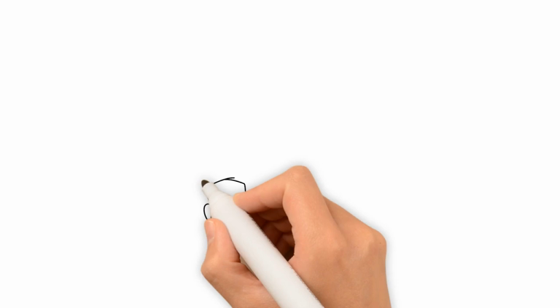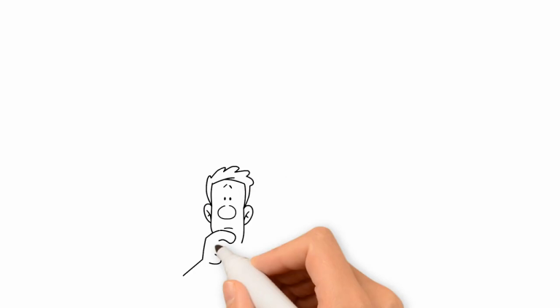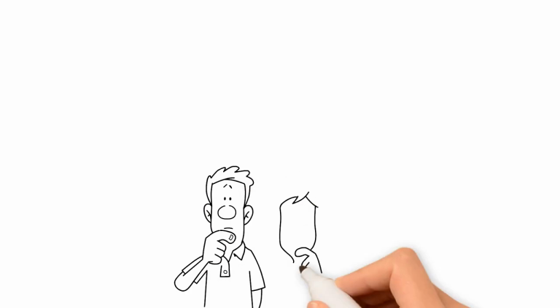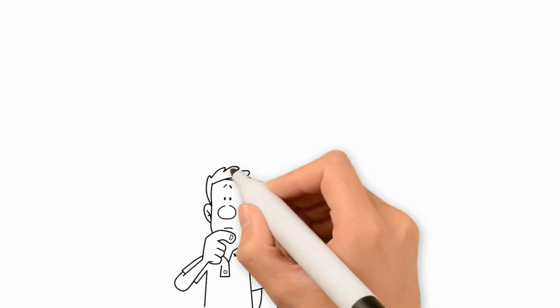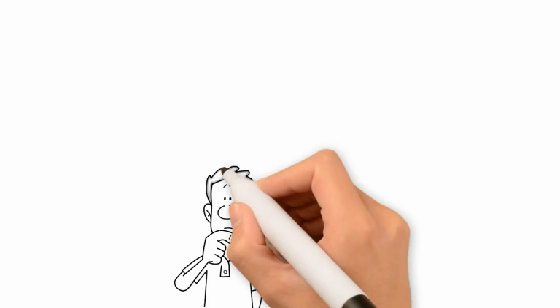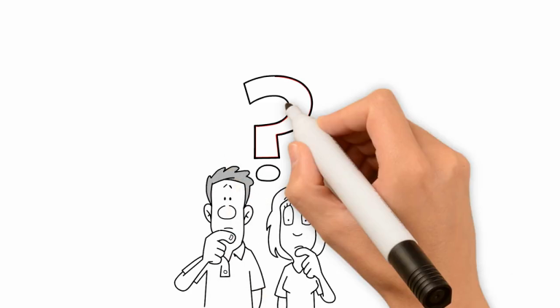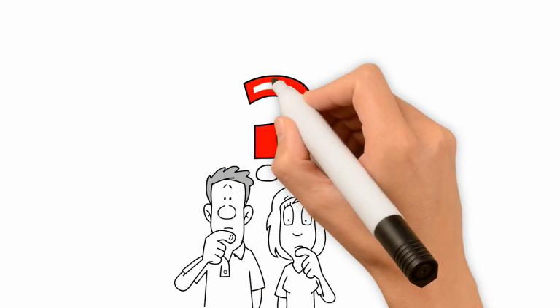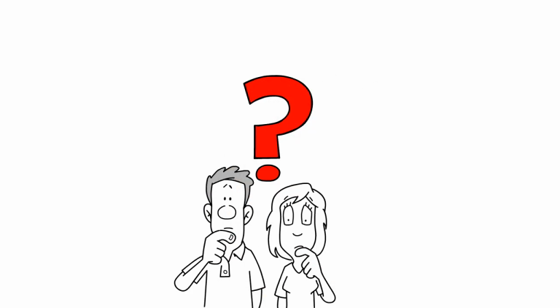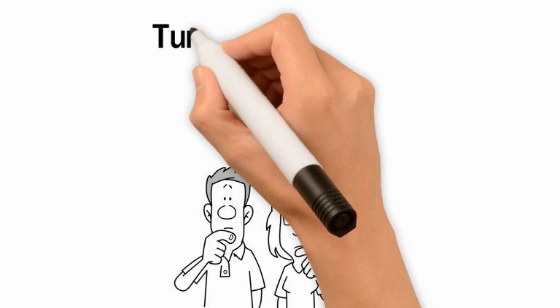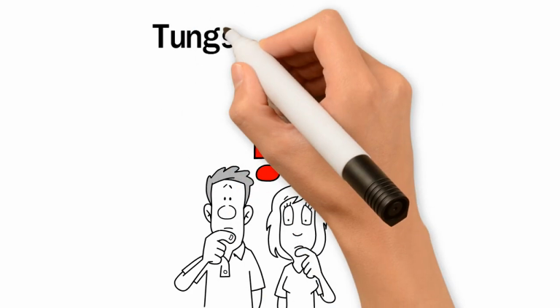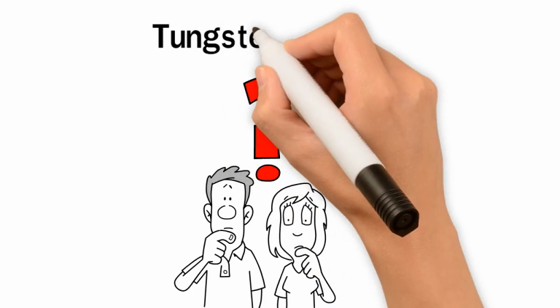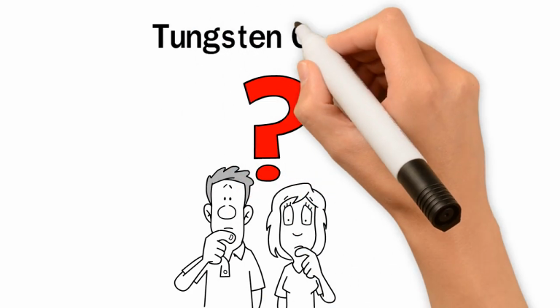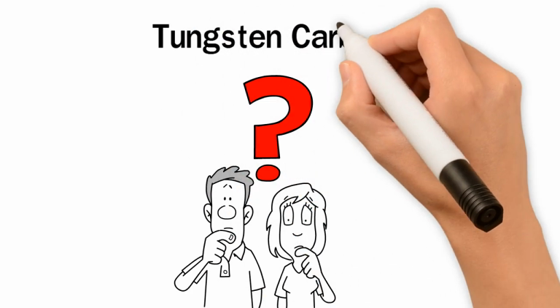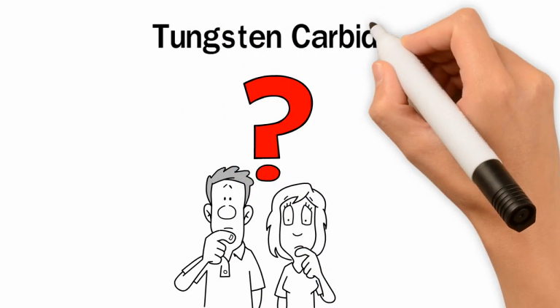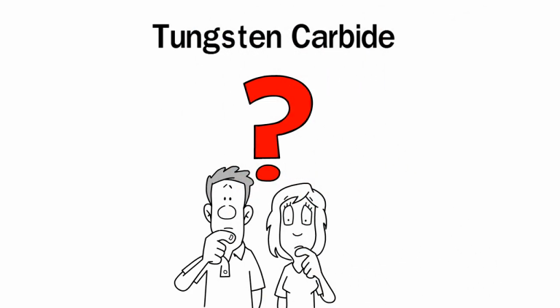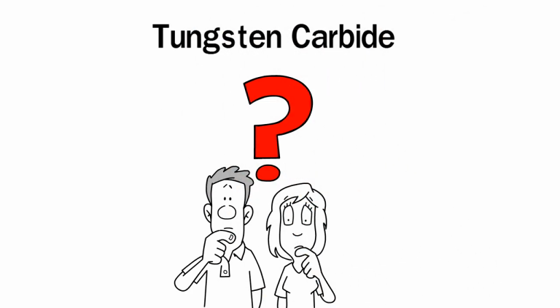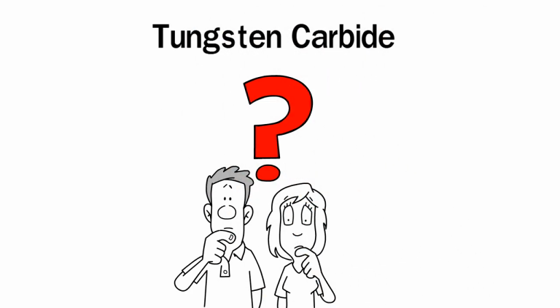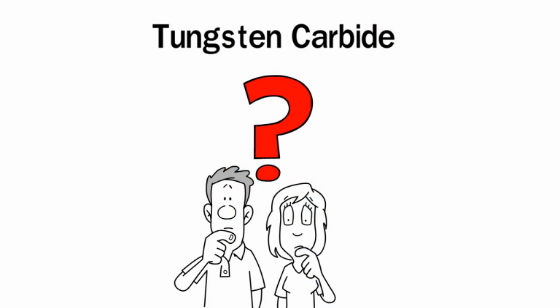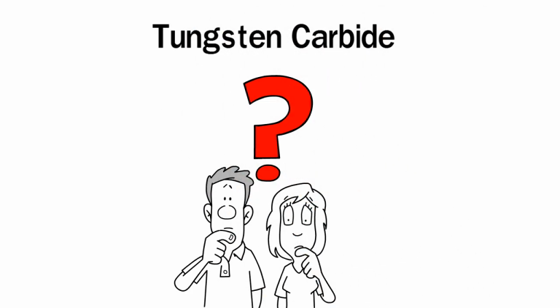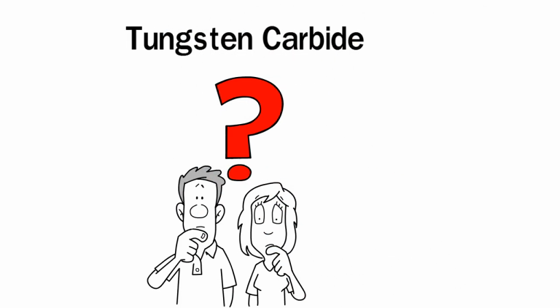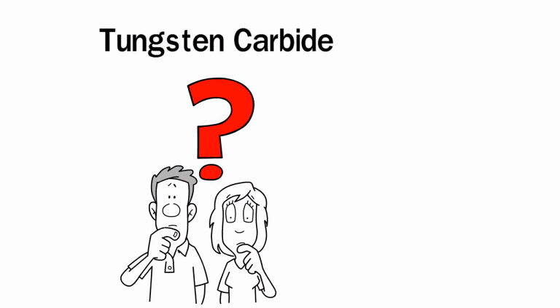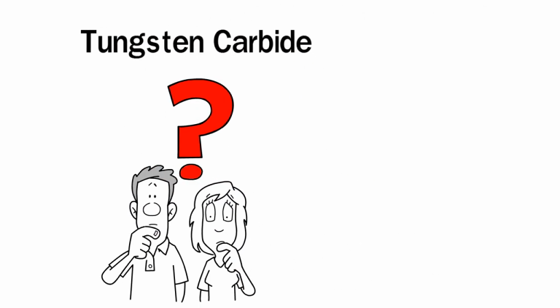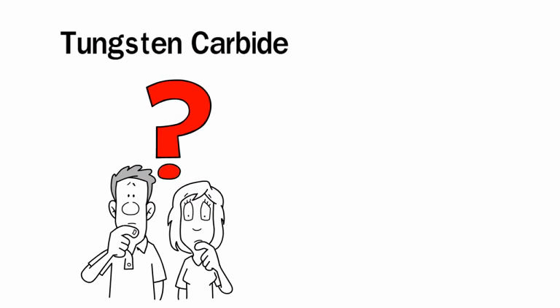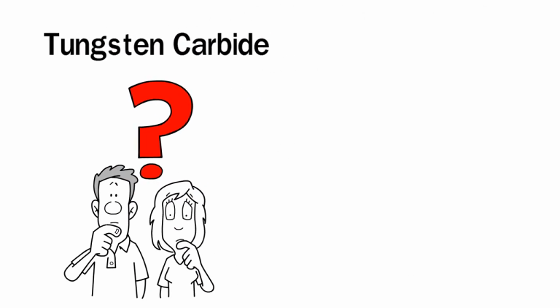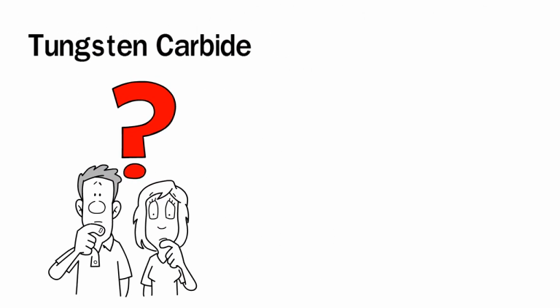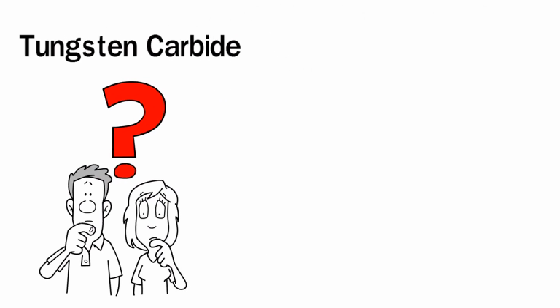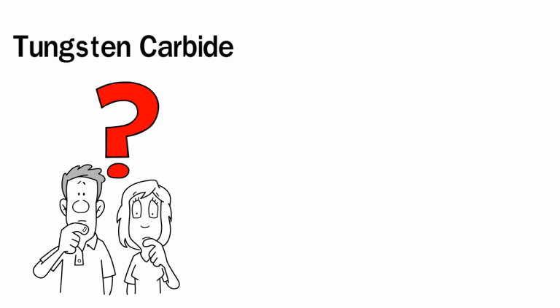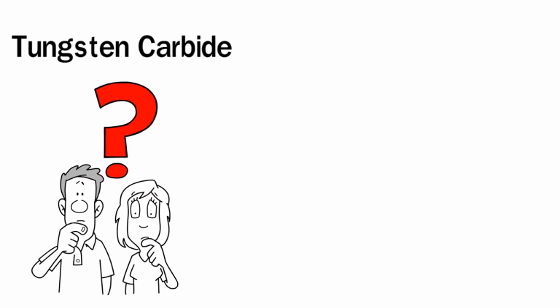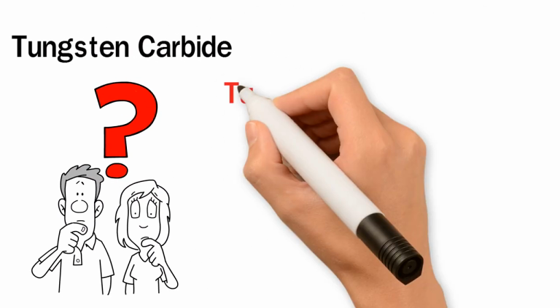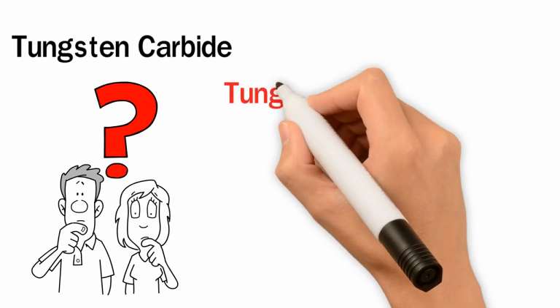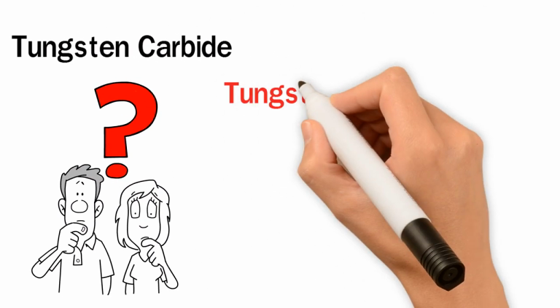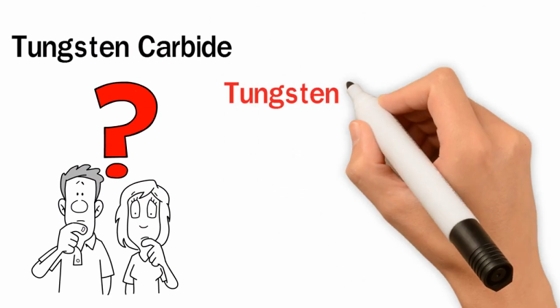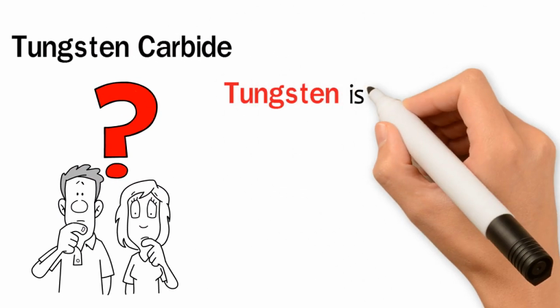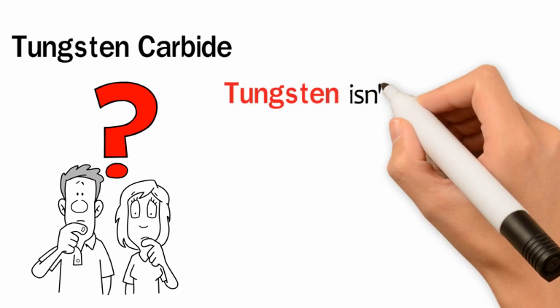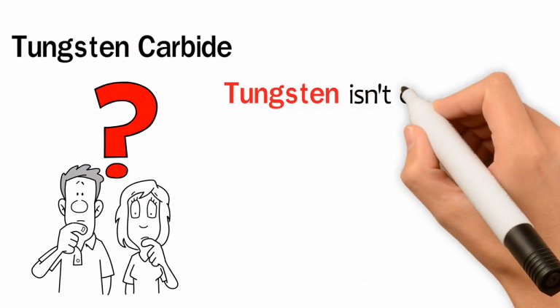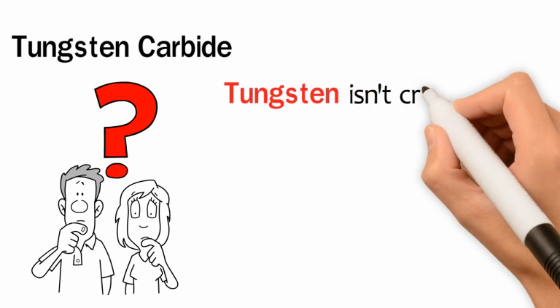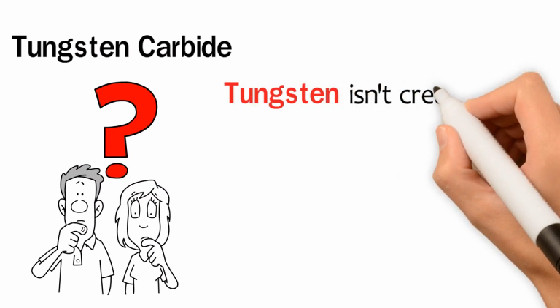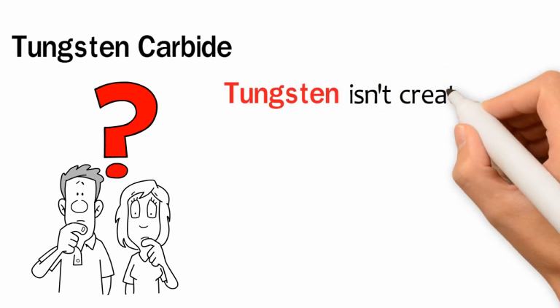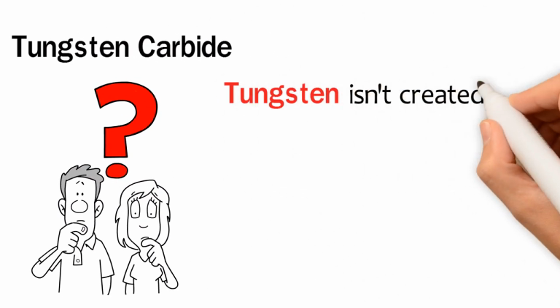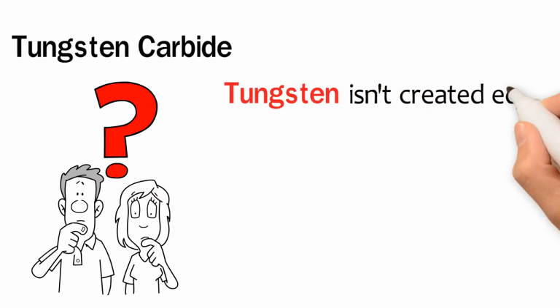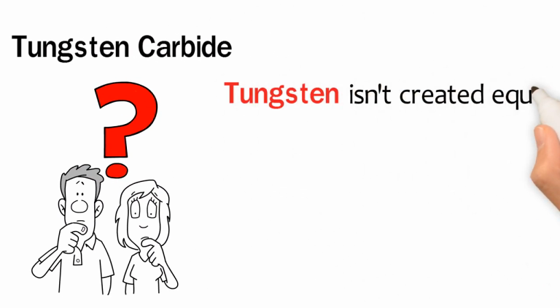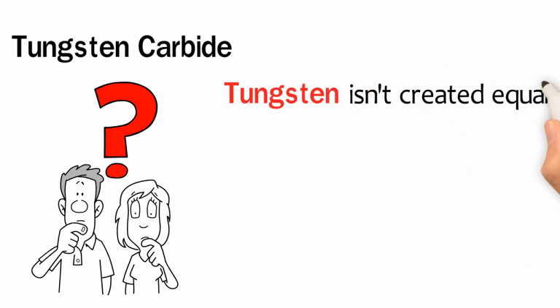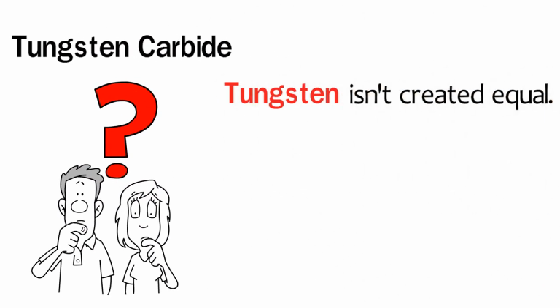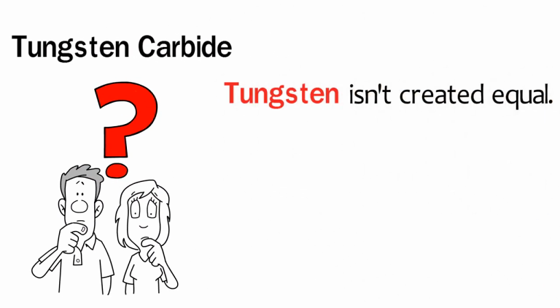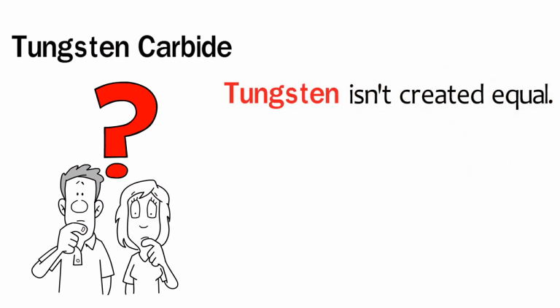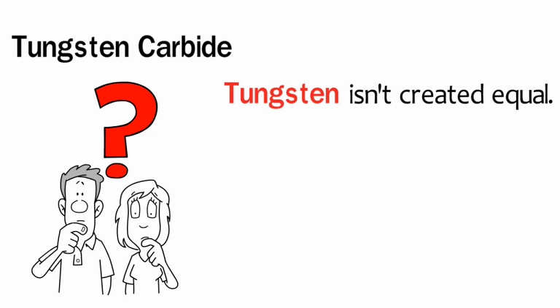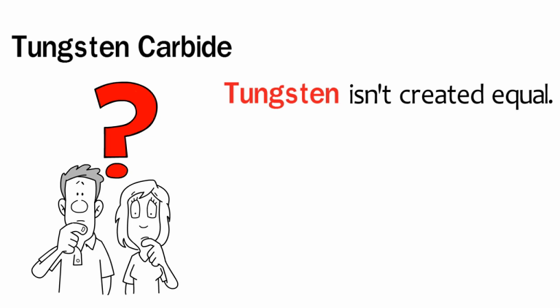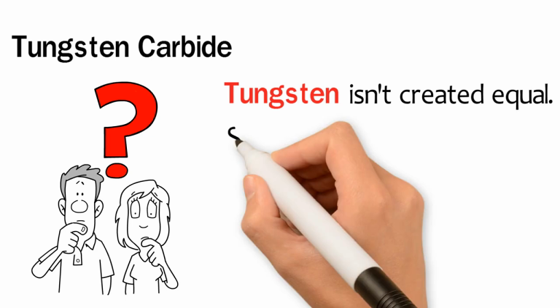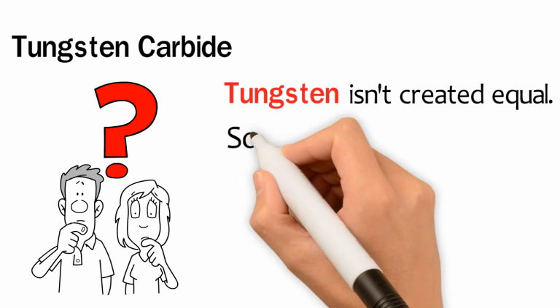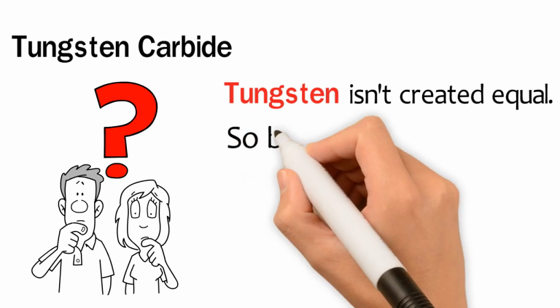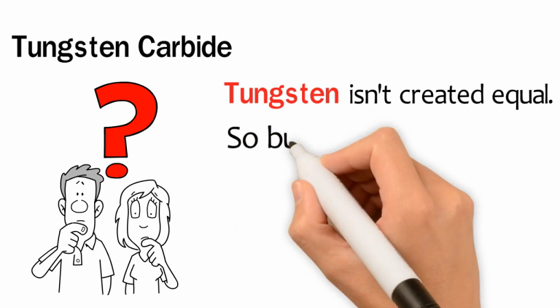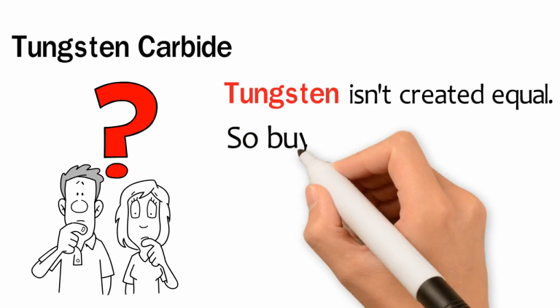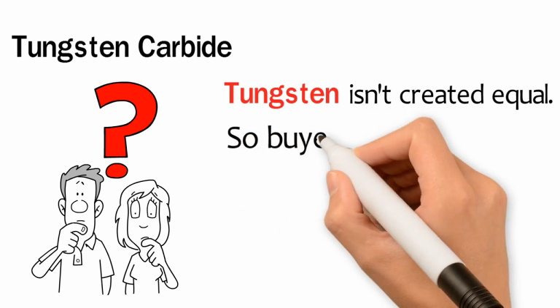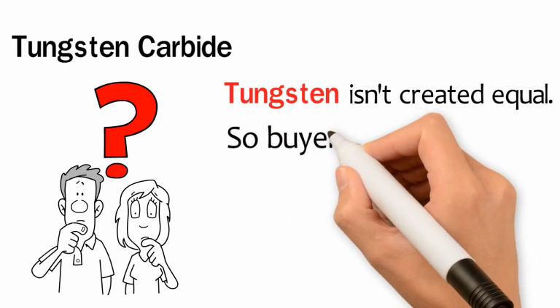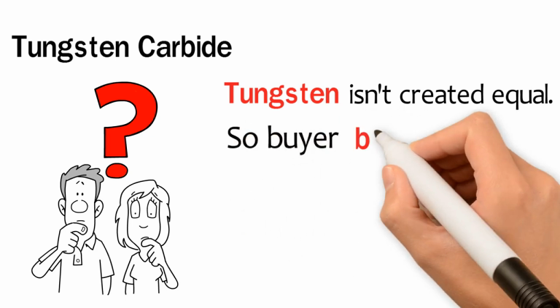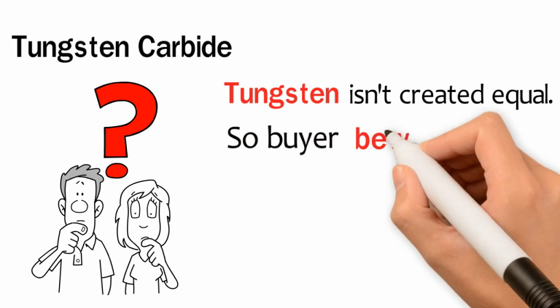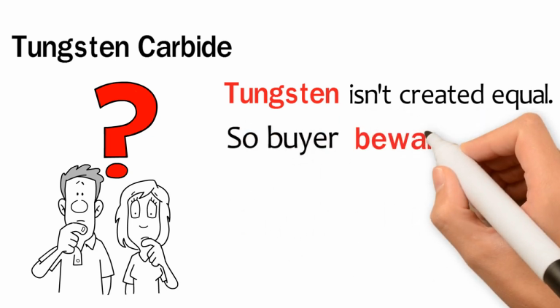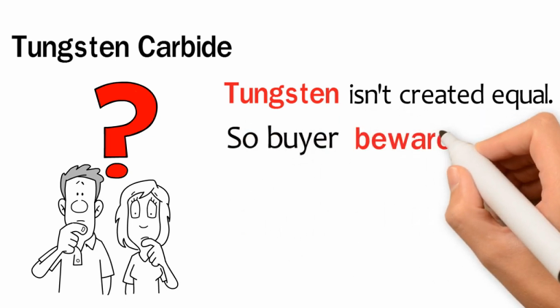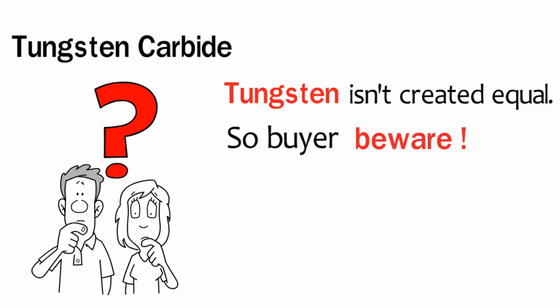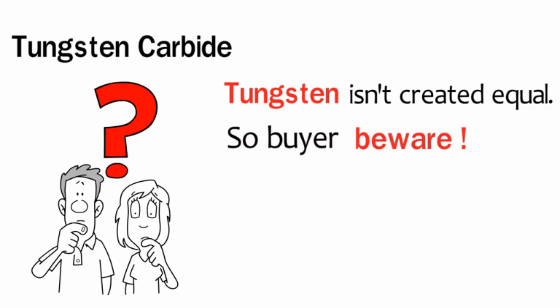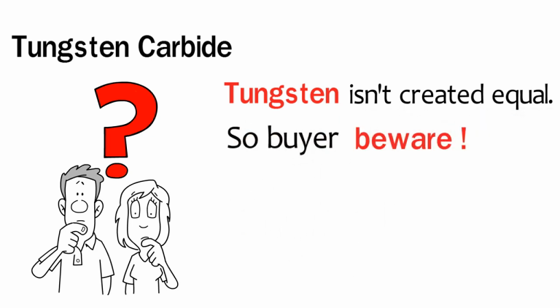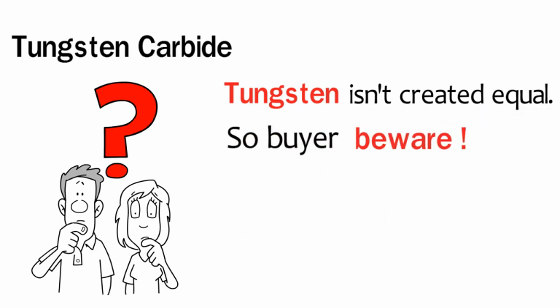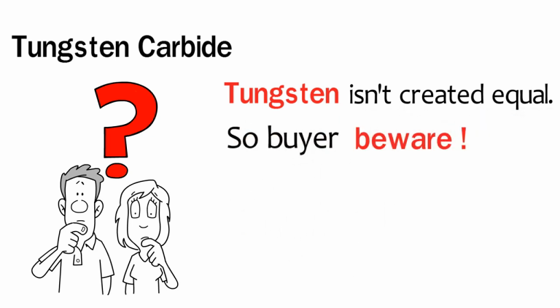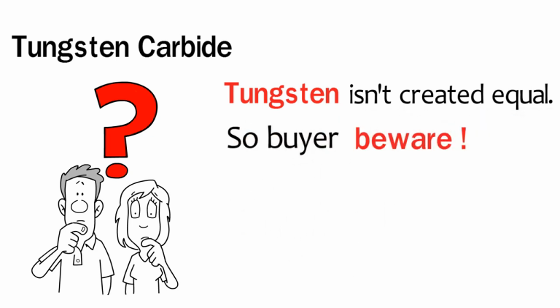What is tungsten carbide? First off, all tungsten is not created equal. So buyer, be aware.